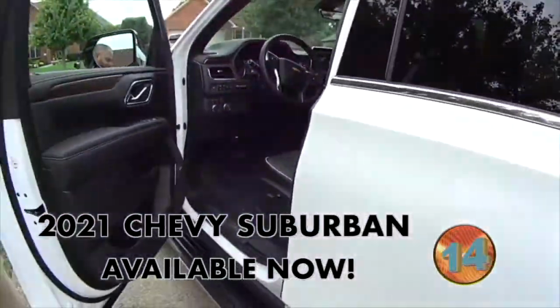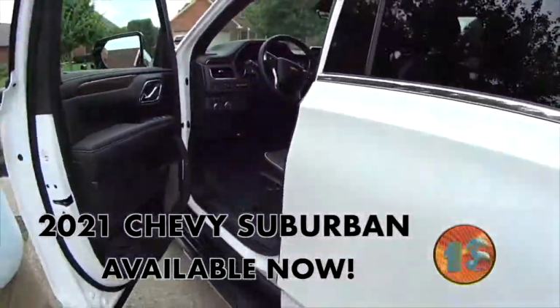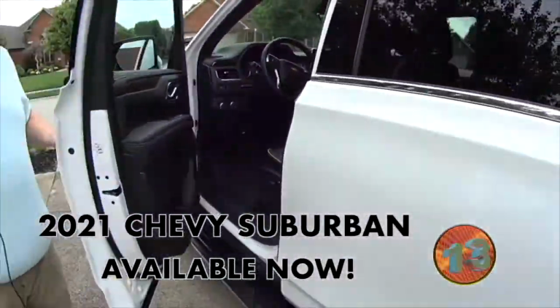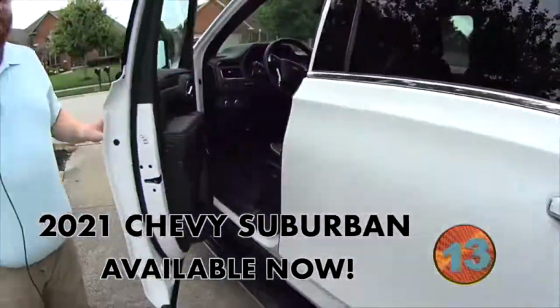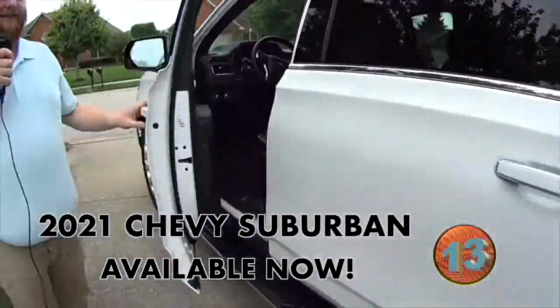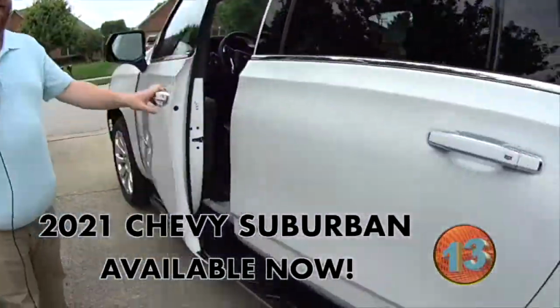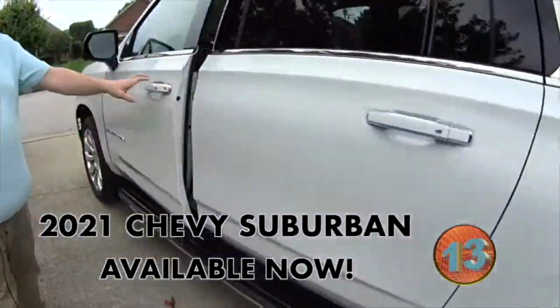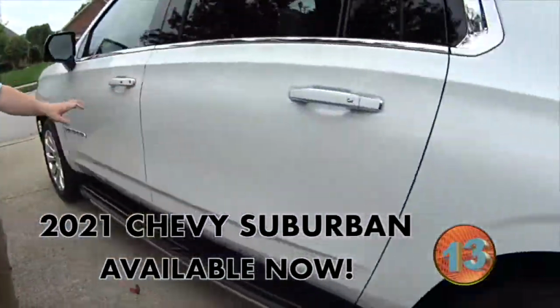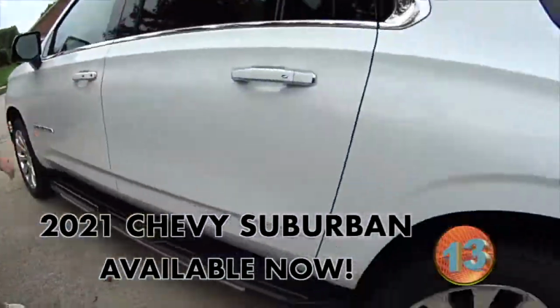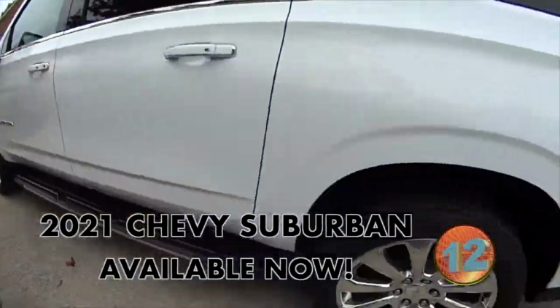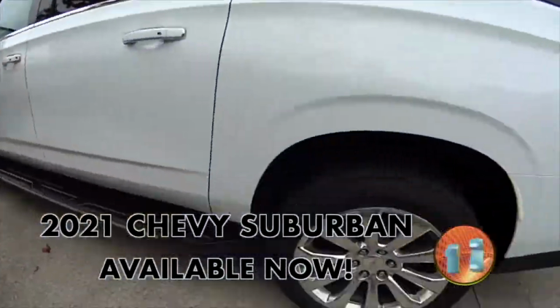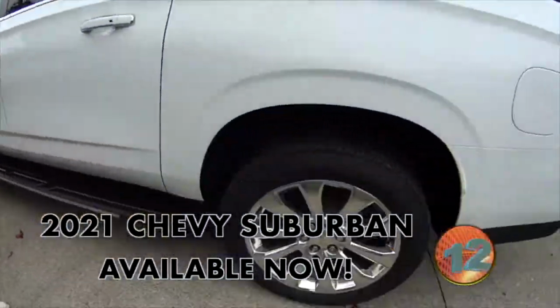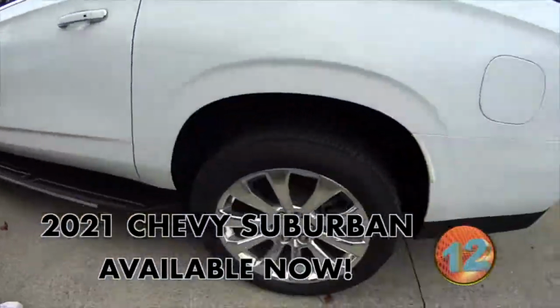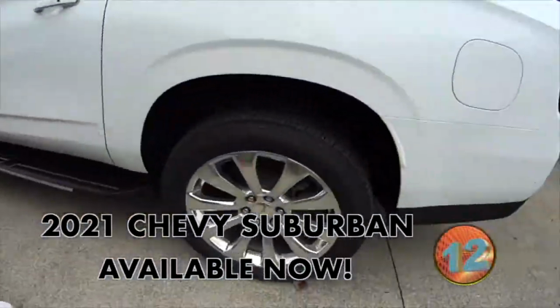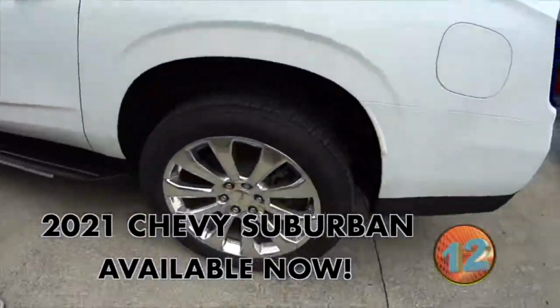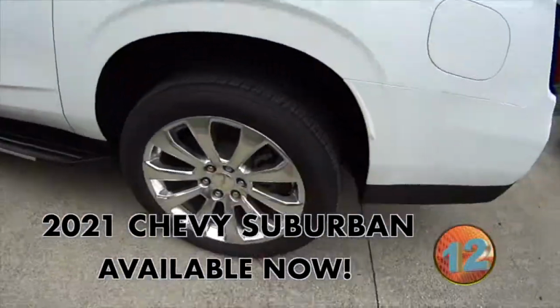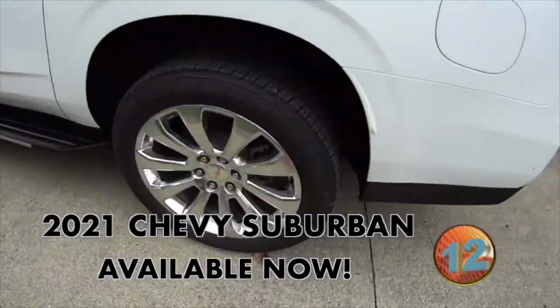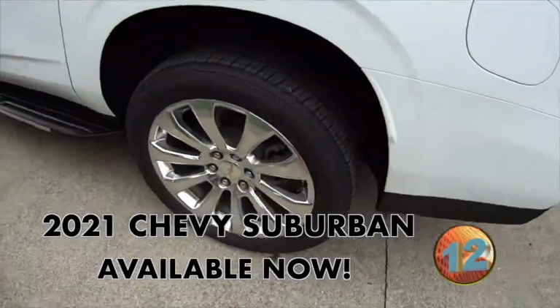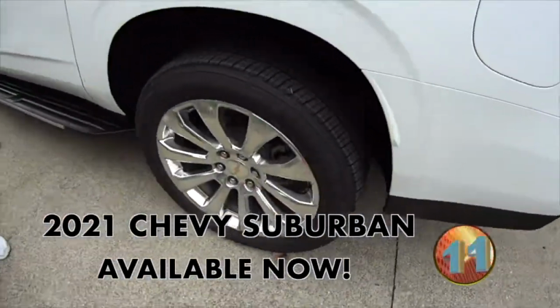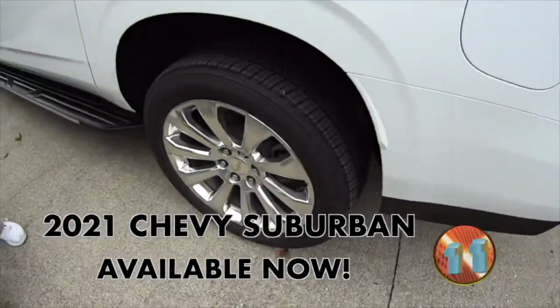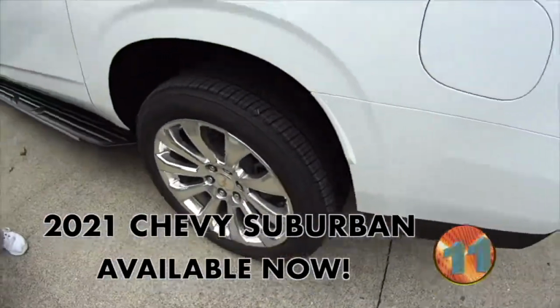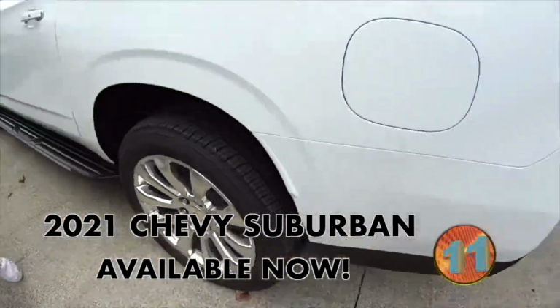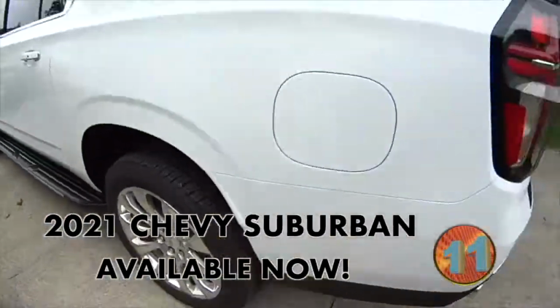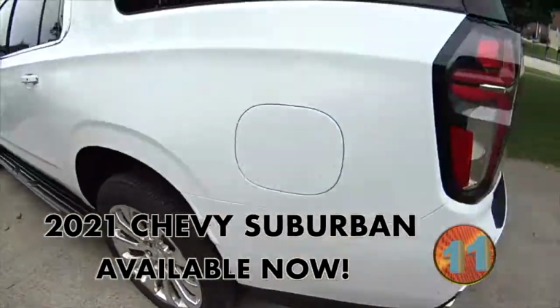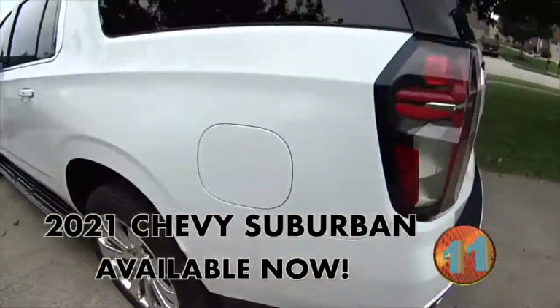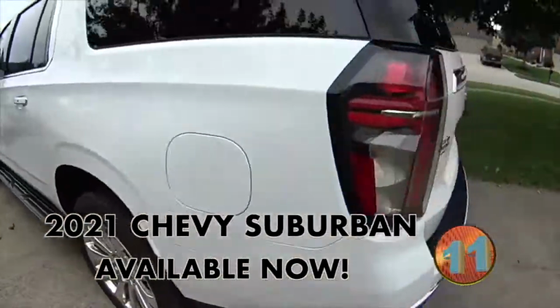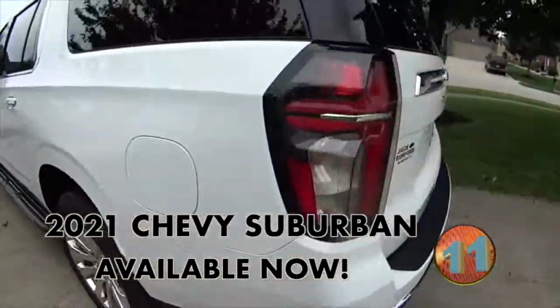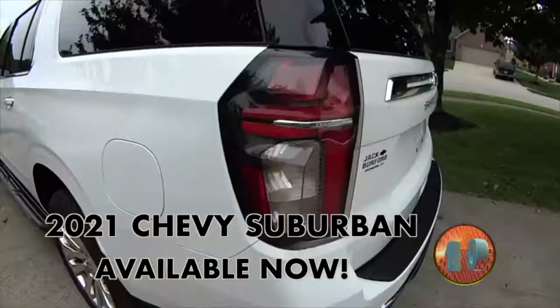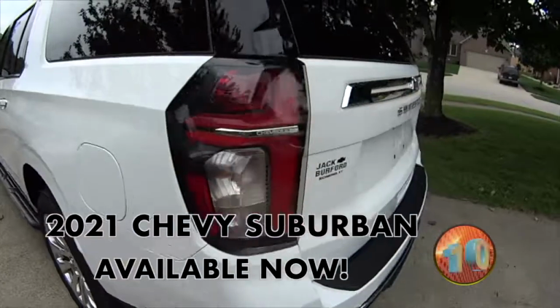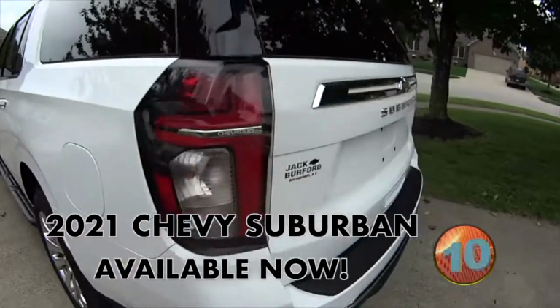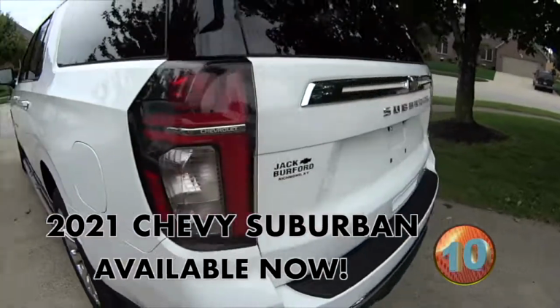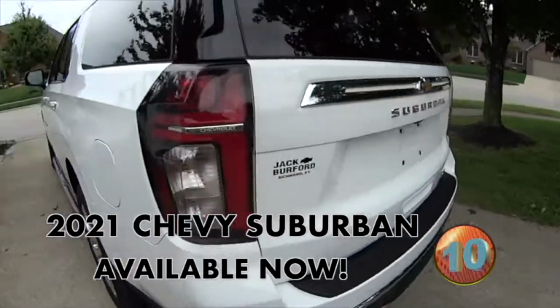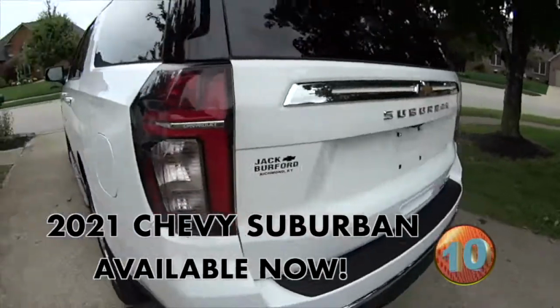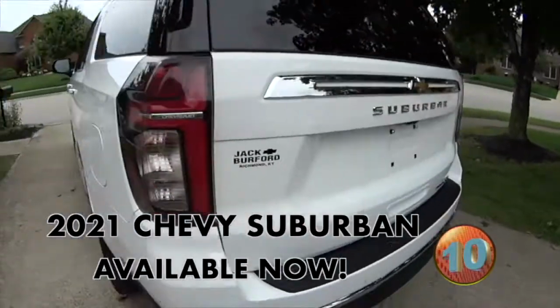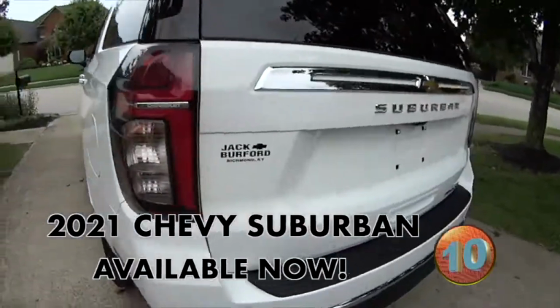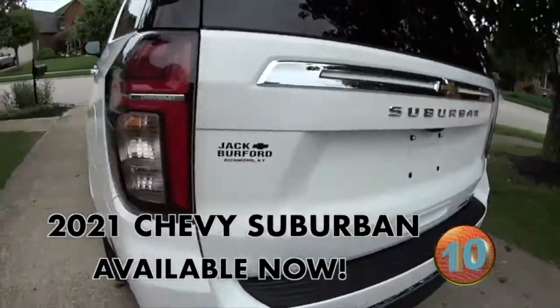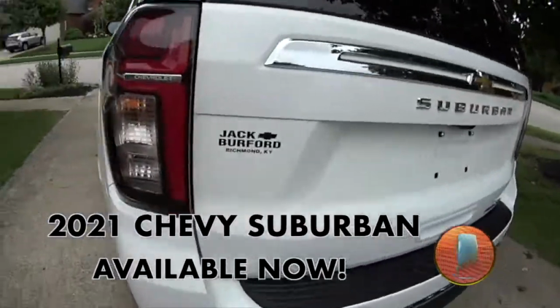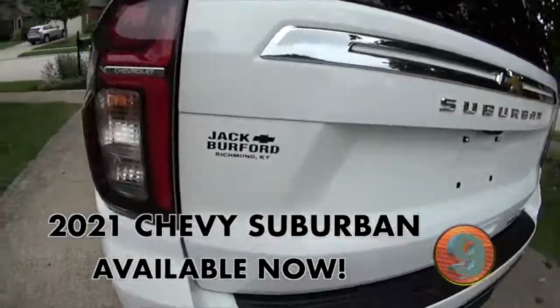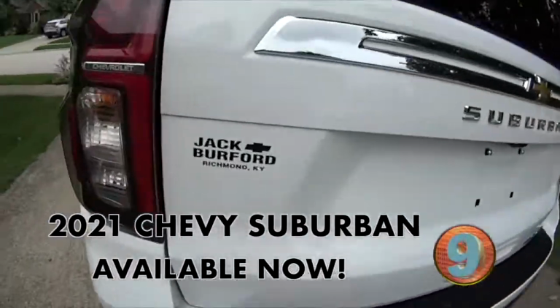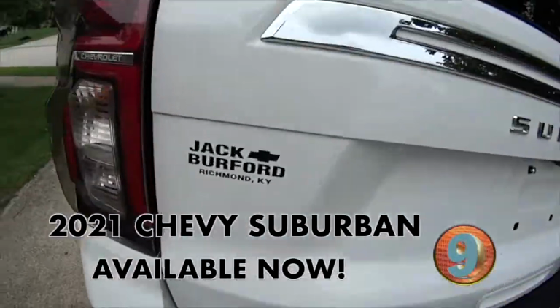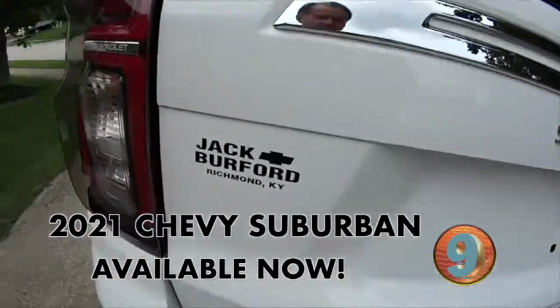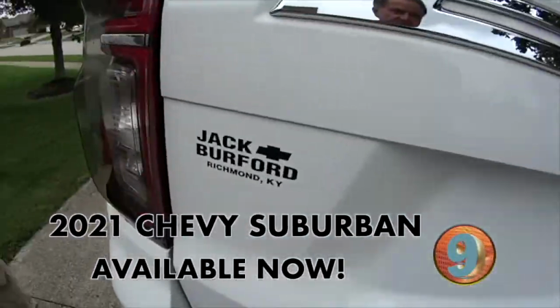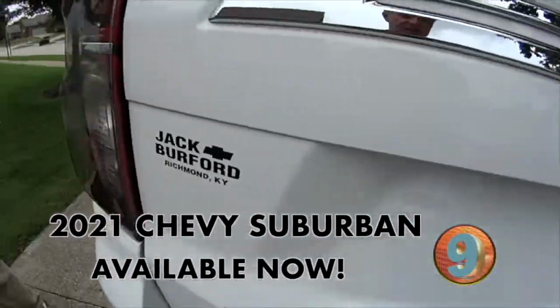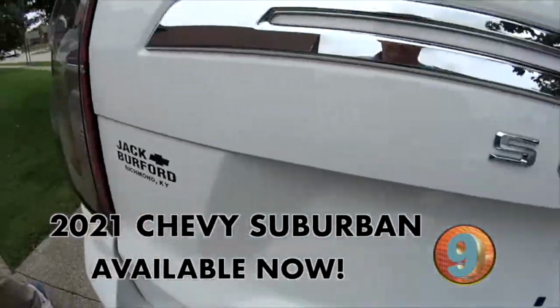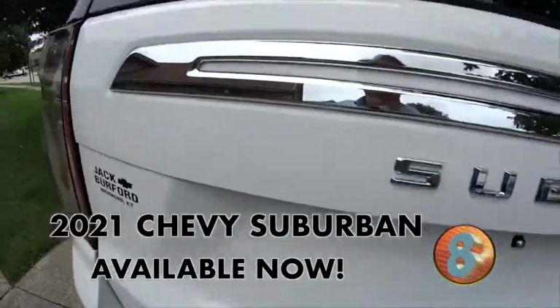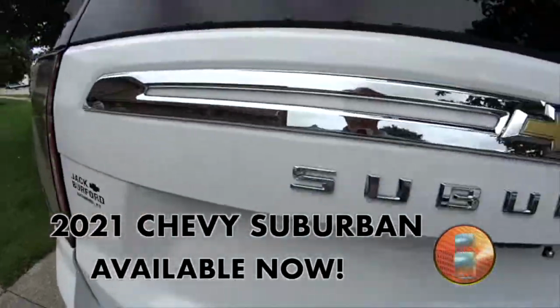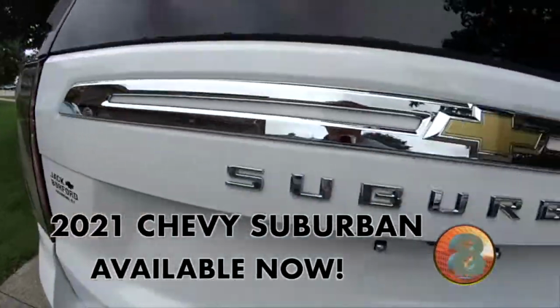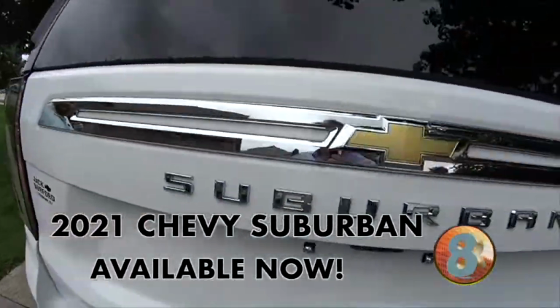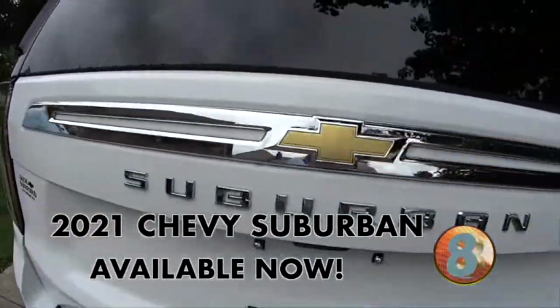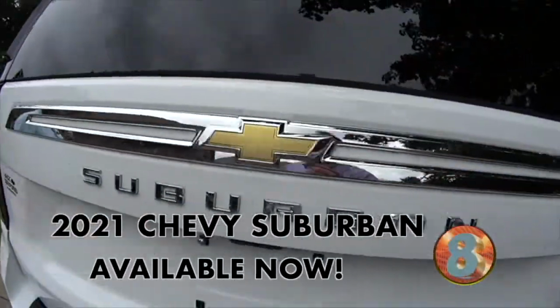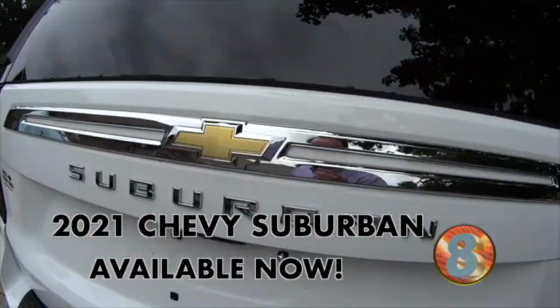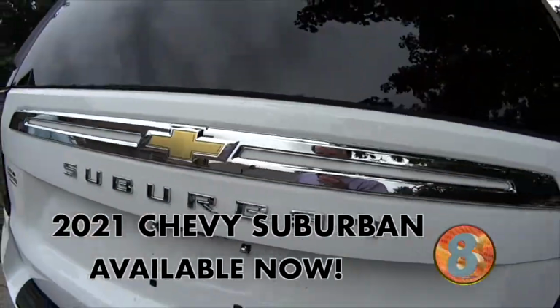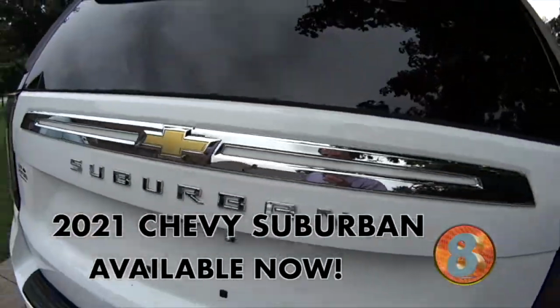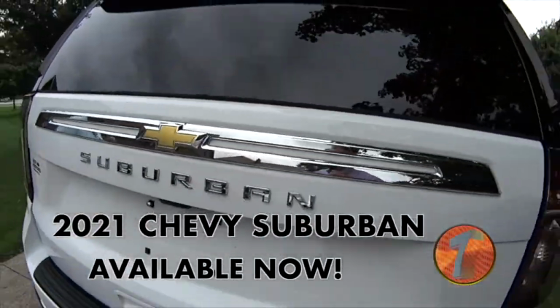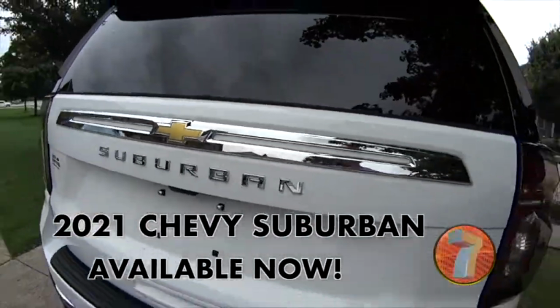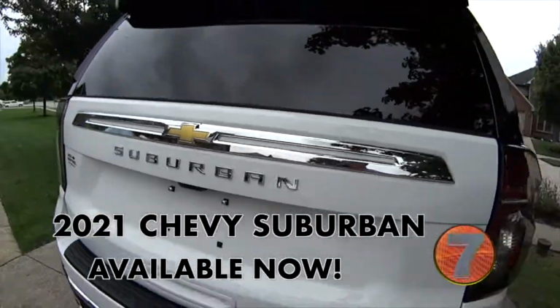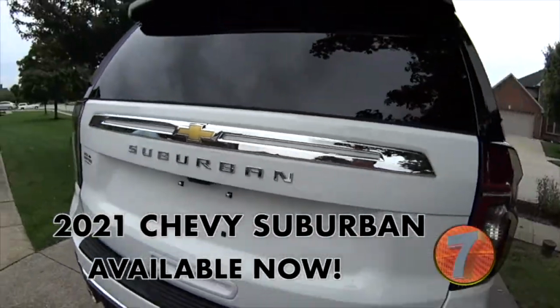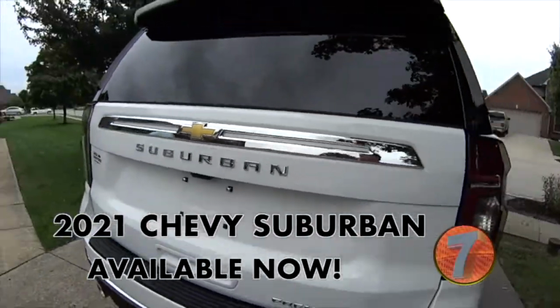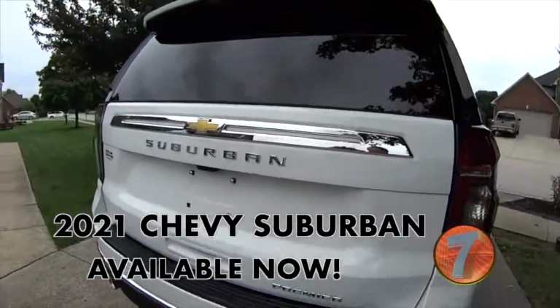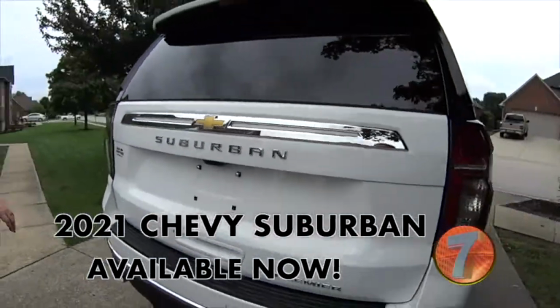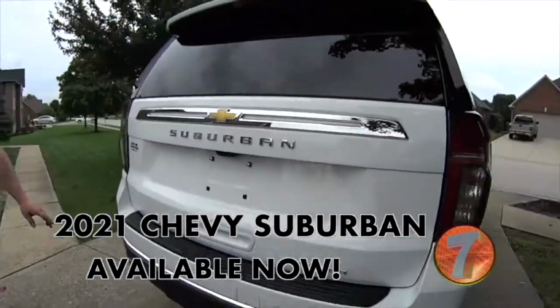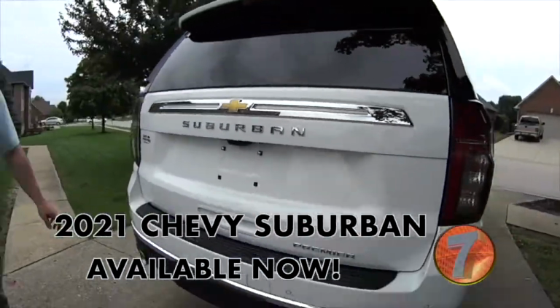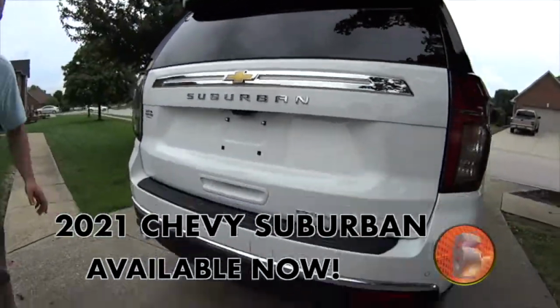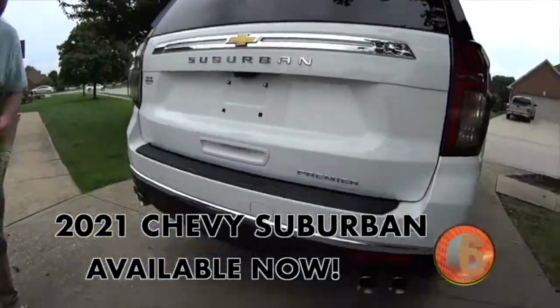This is made for the suburbs and nice neighborhoods and all that. It's an apartment on wheels. Listen to that exhaust.